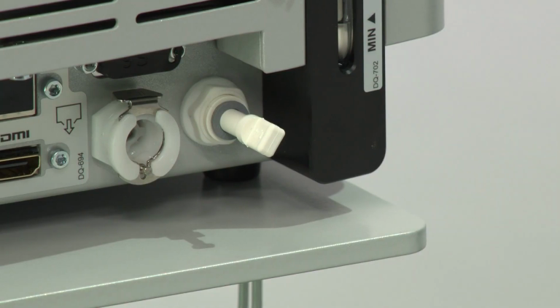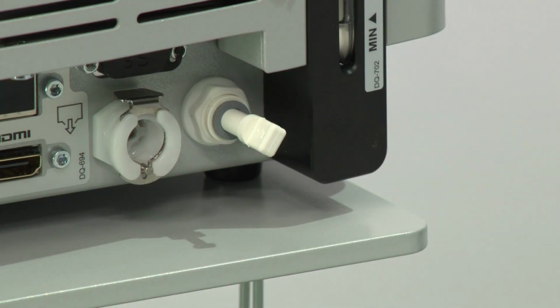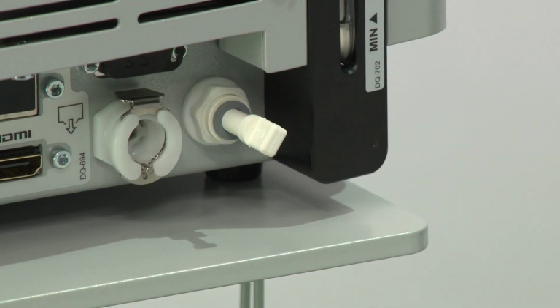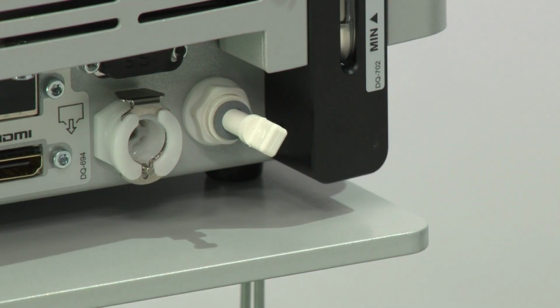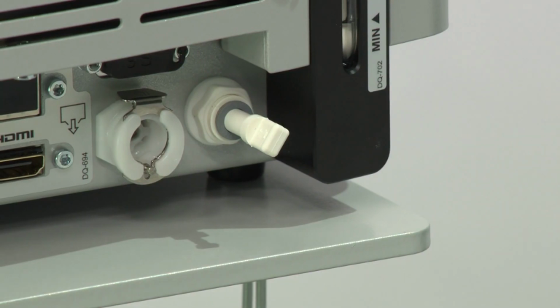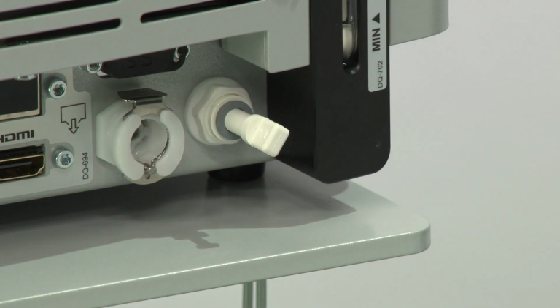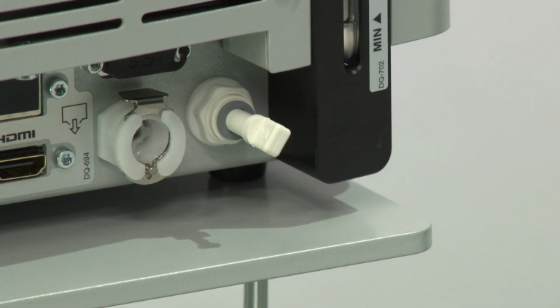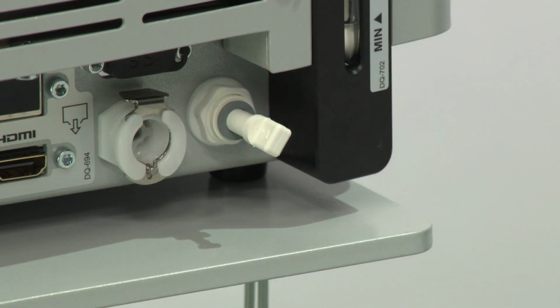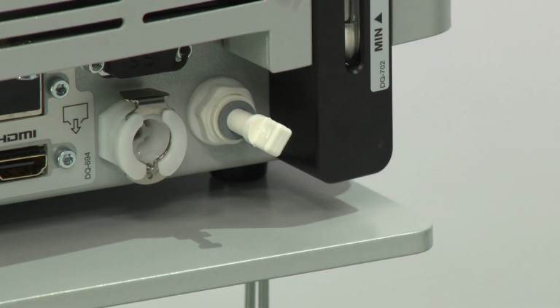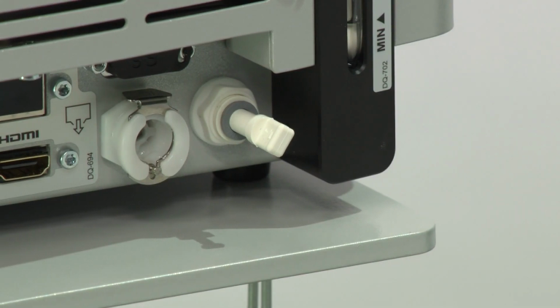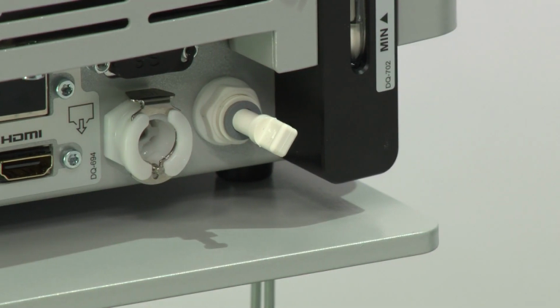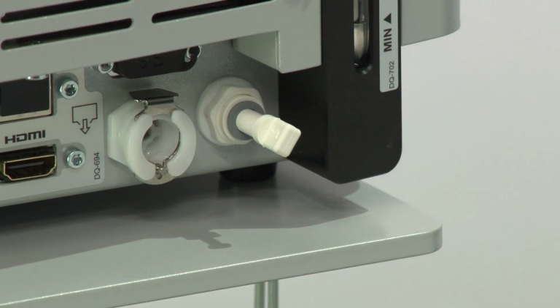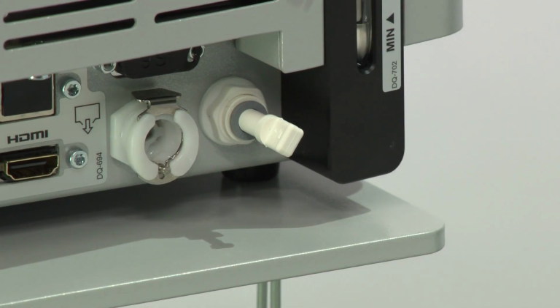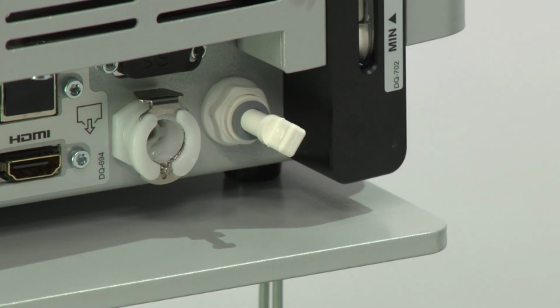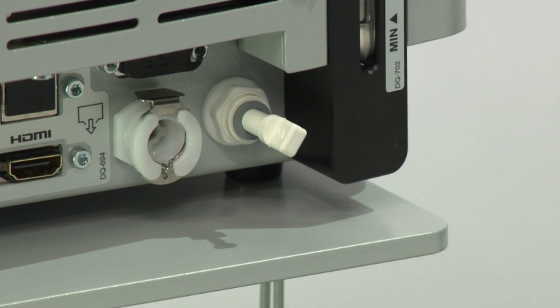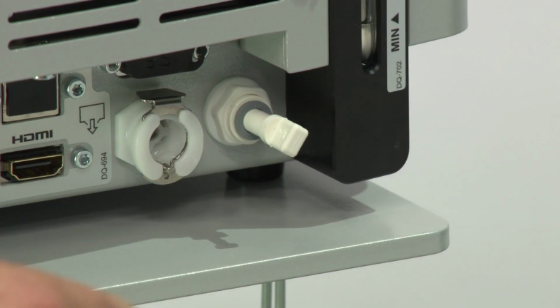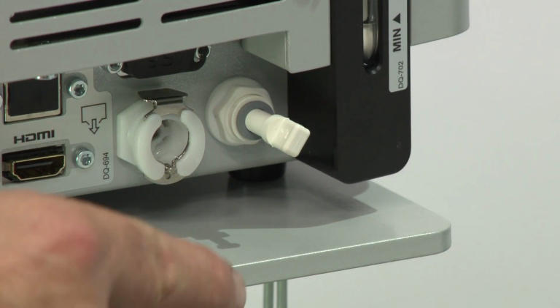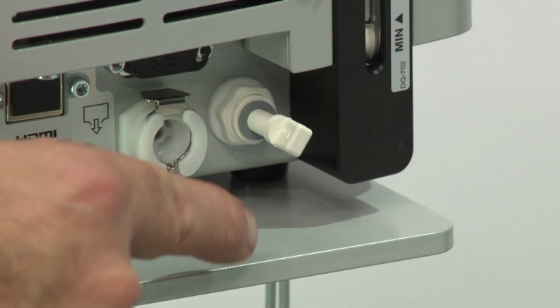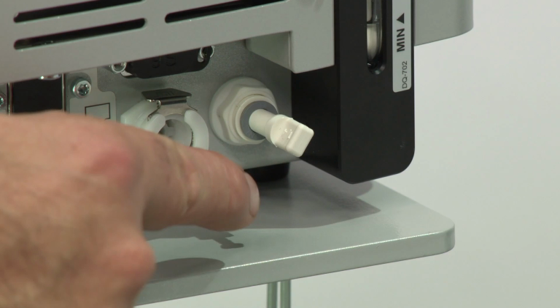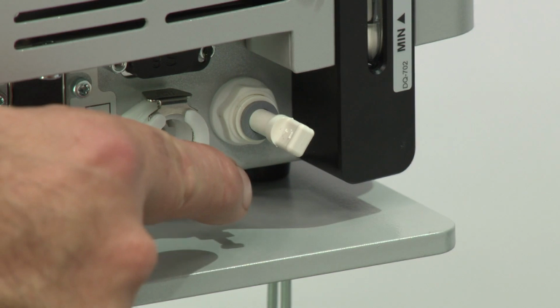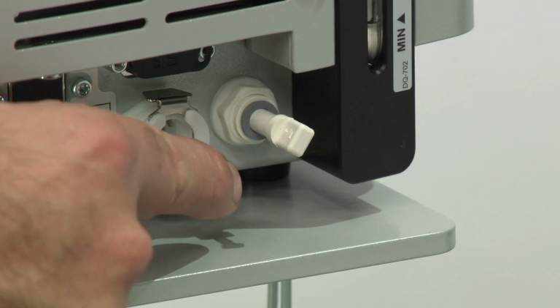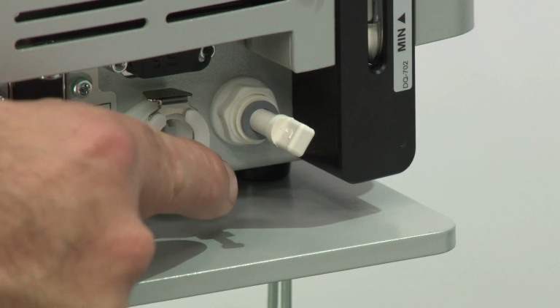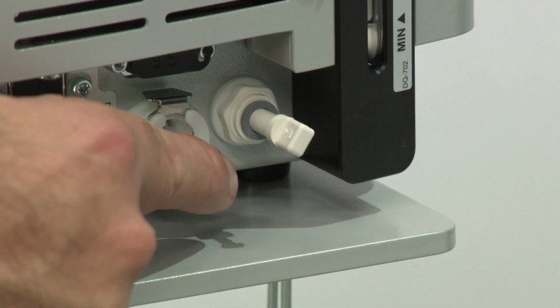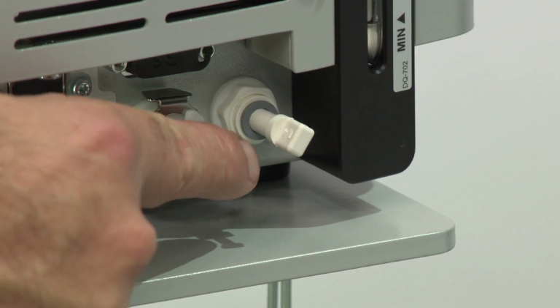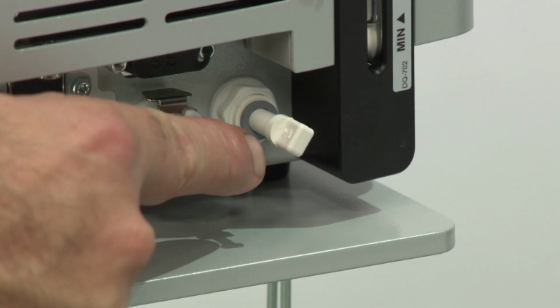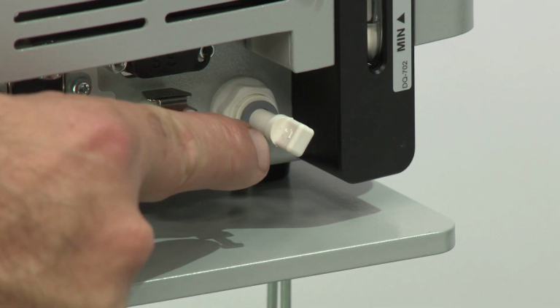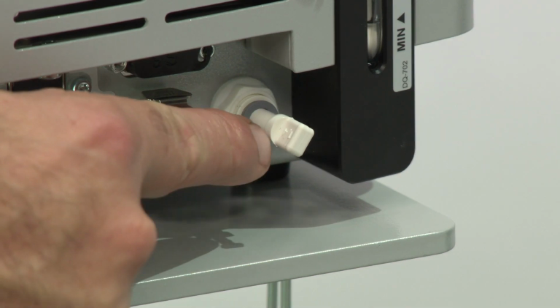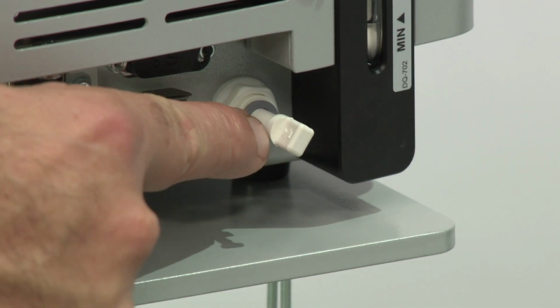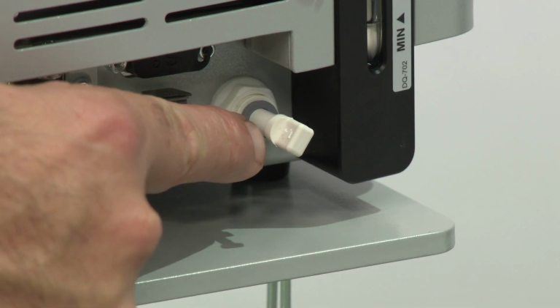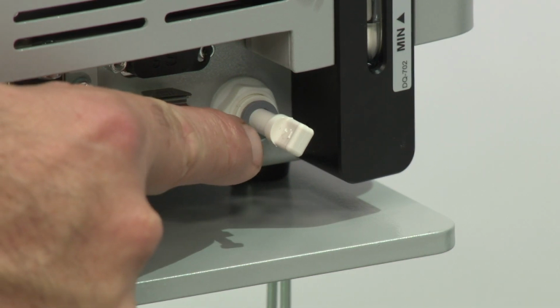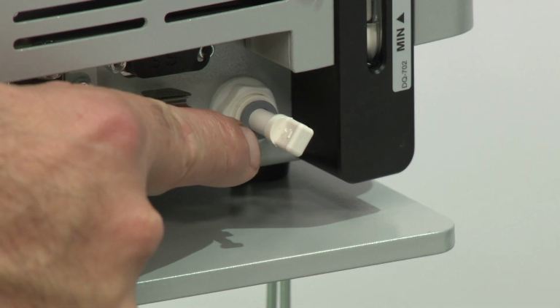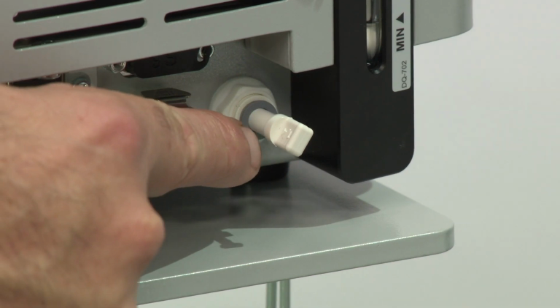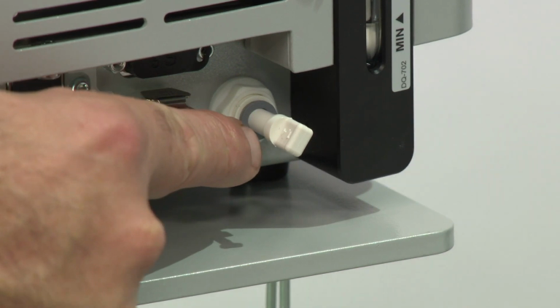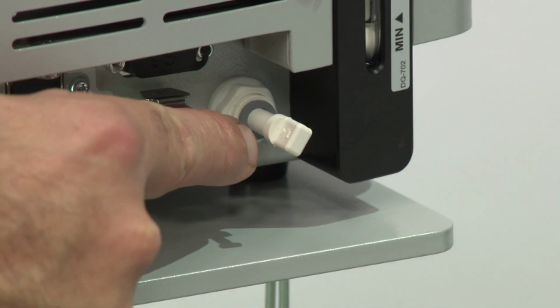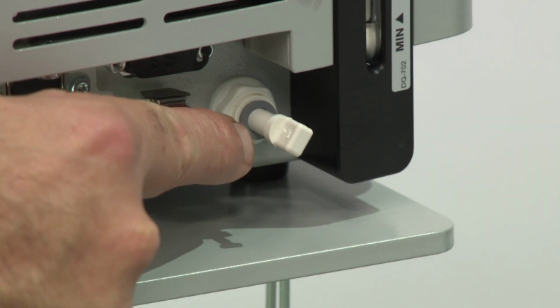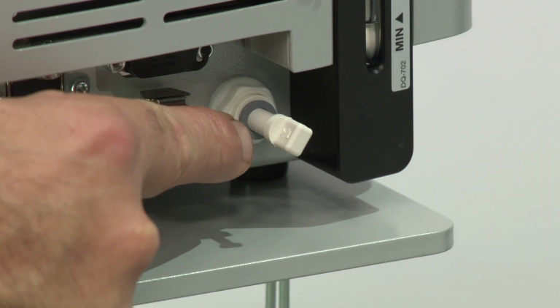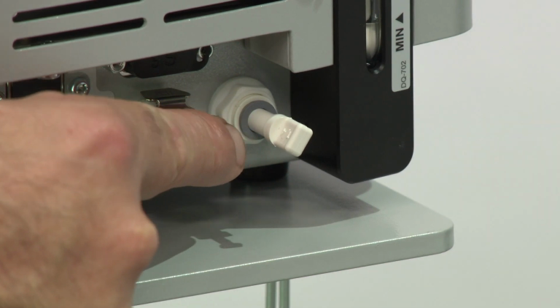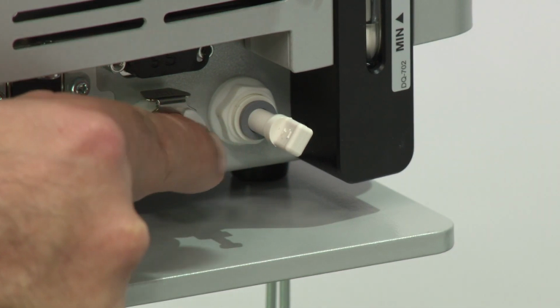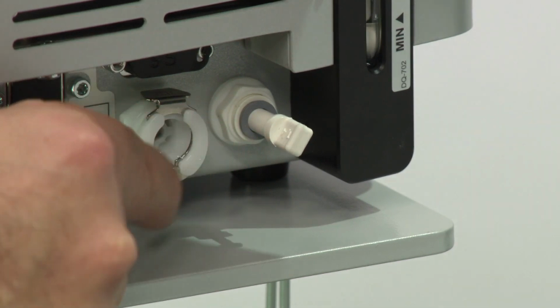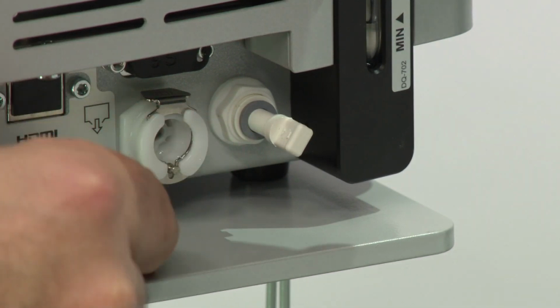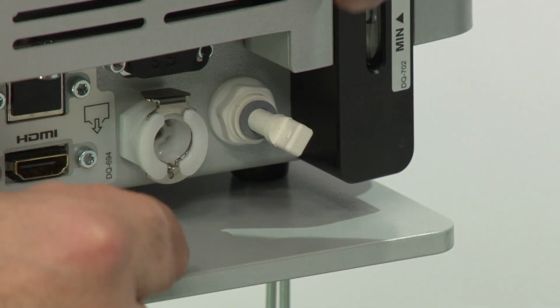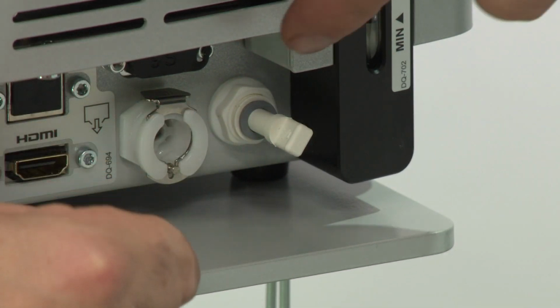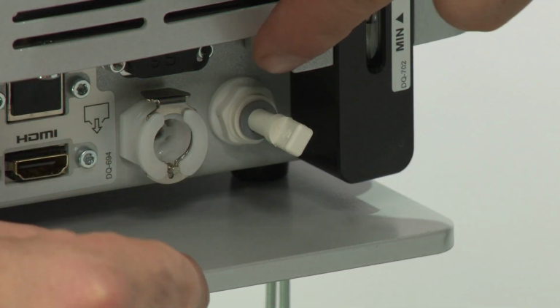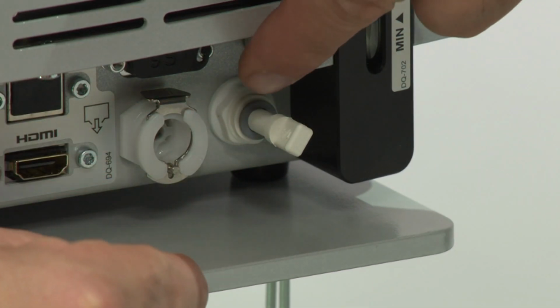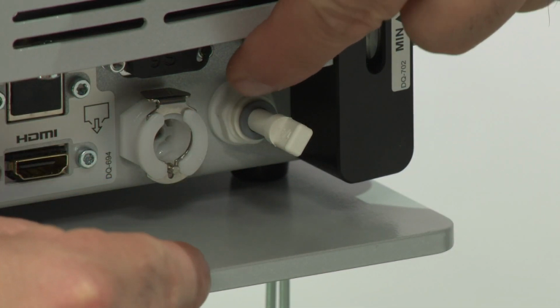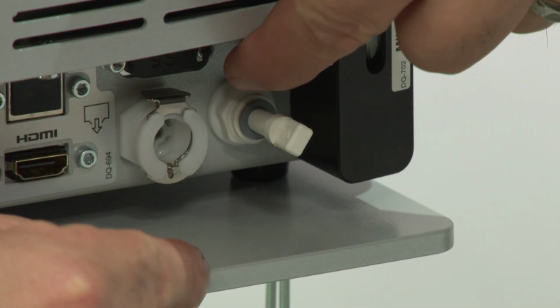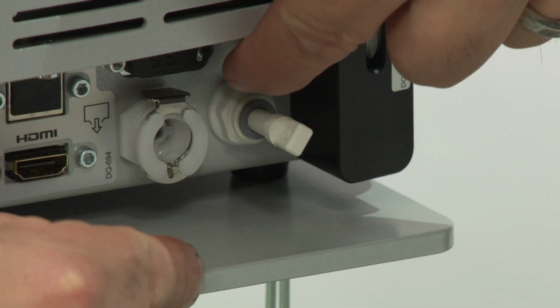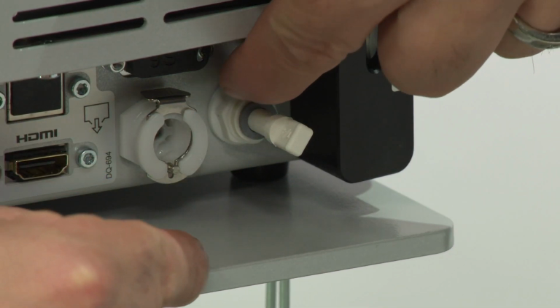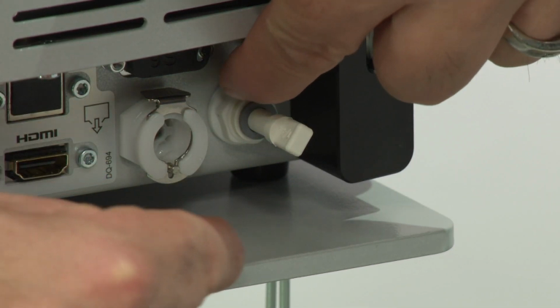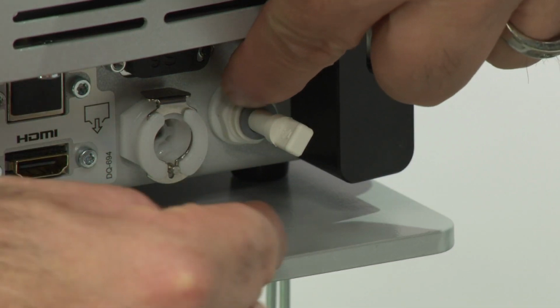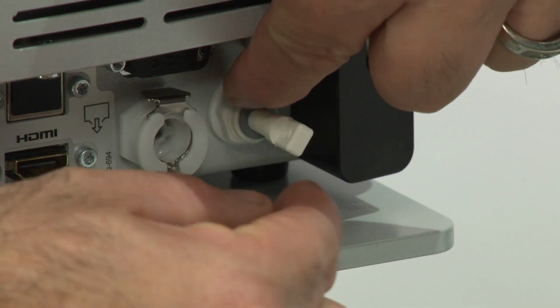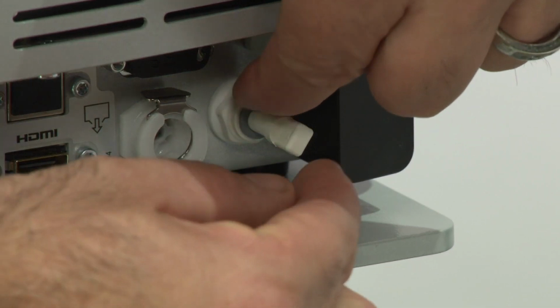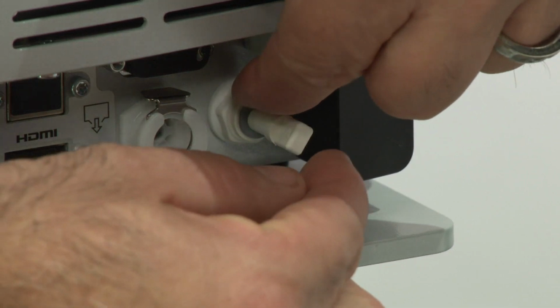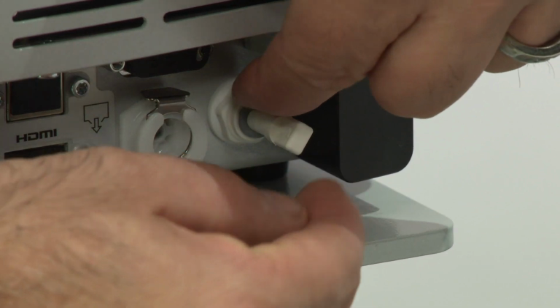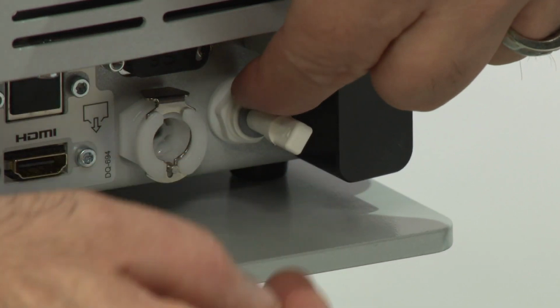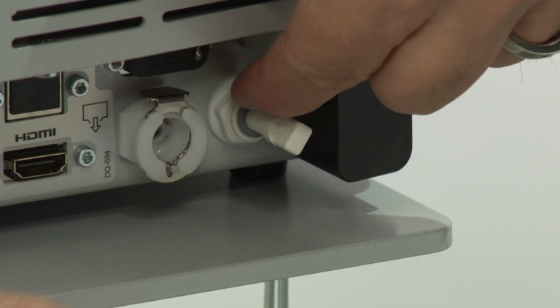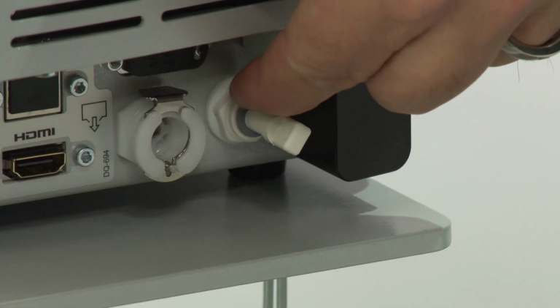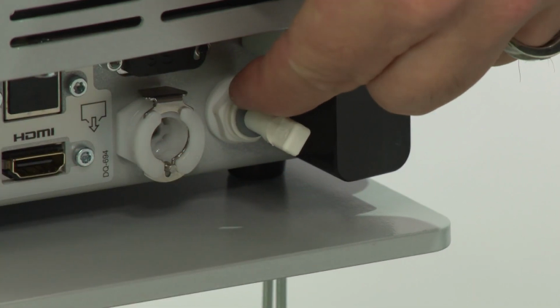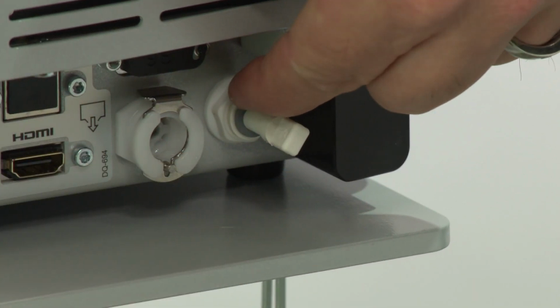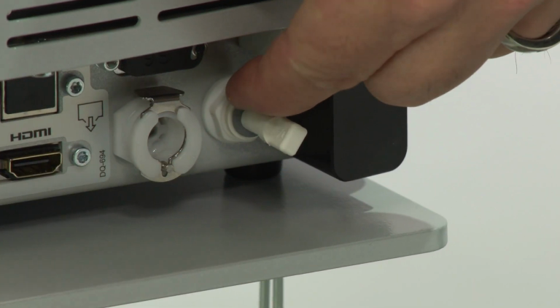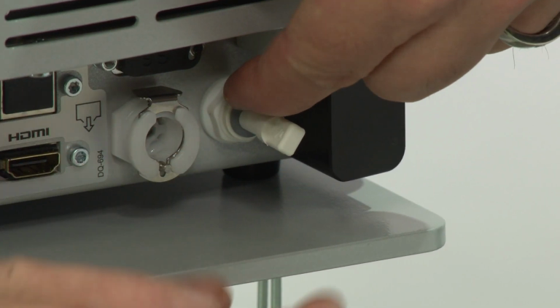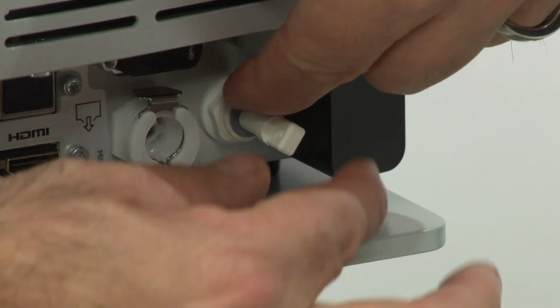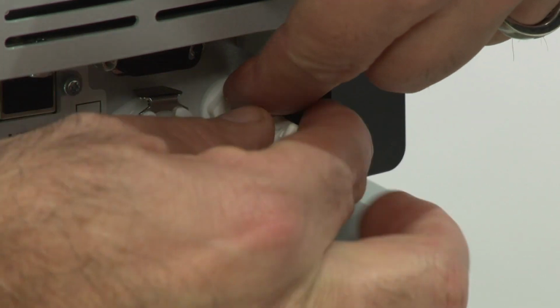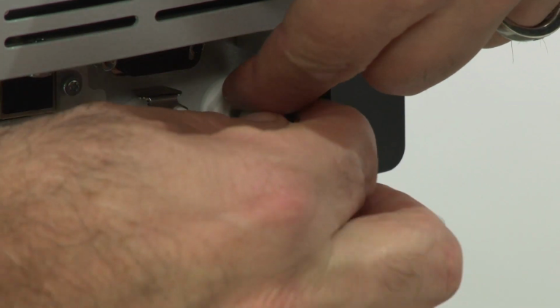Remove the air vent plug at the rear of the unit by pushing the gray ring and simultaneously pulling the plug.